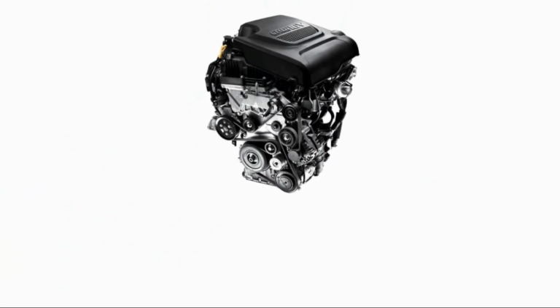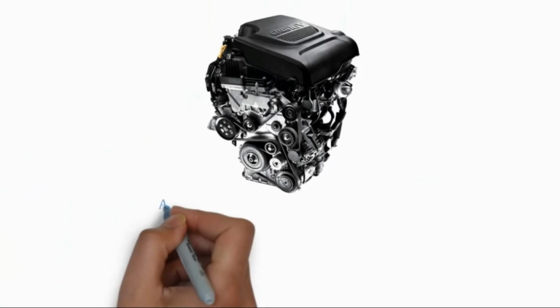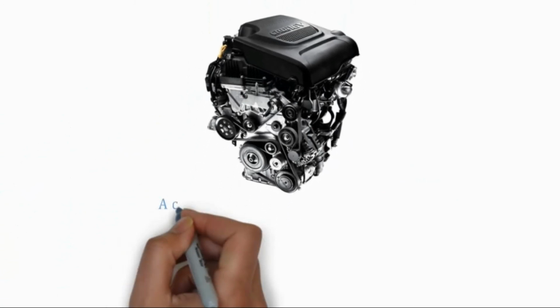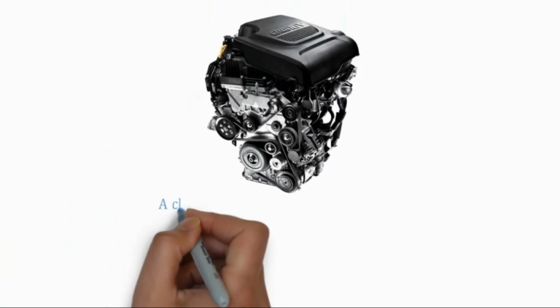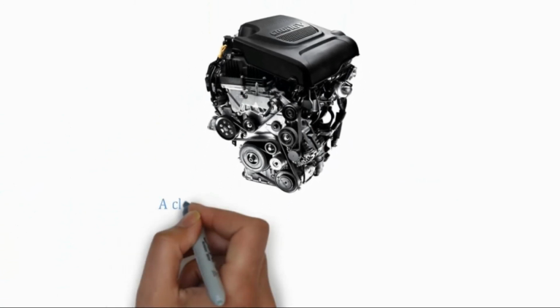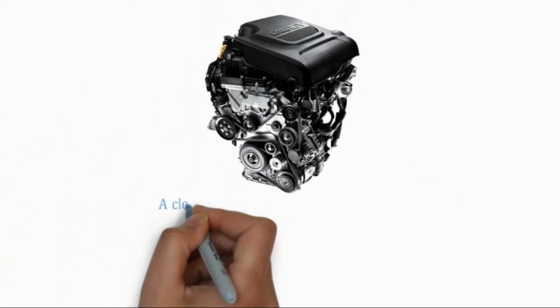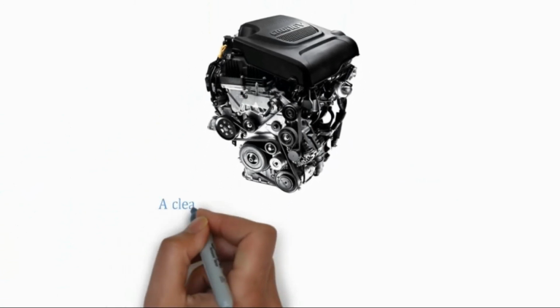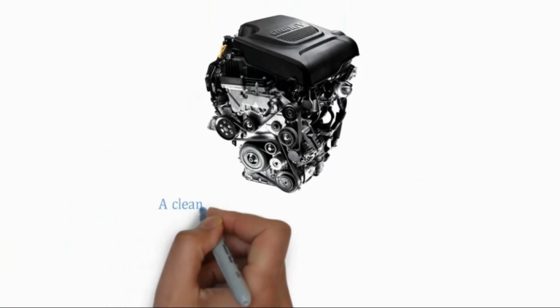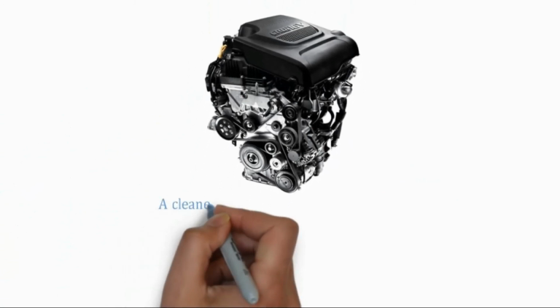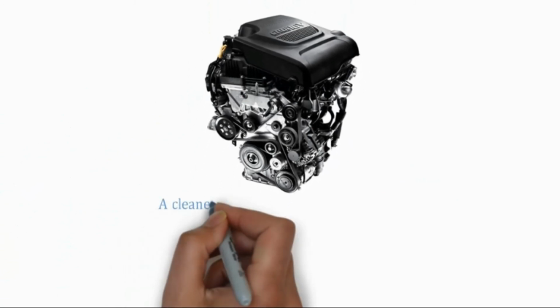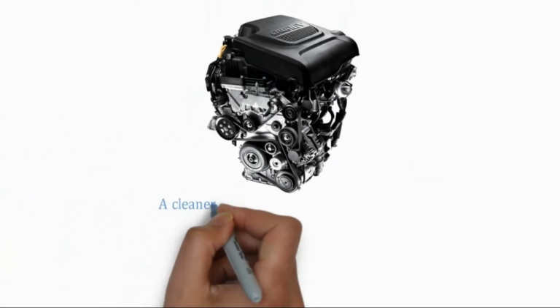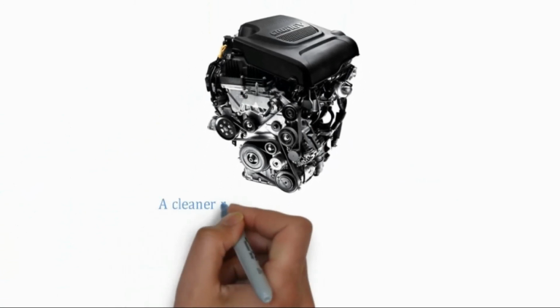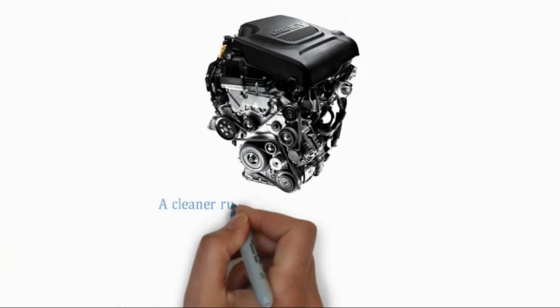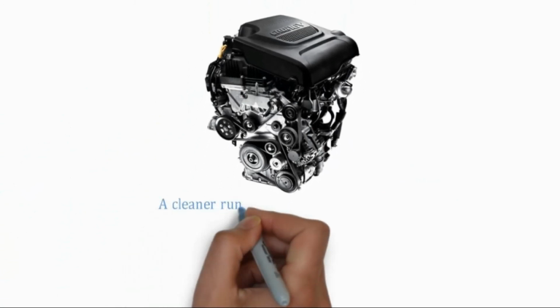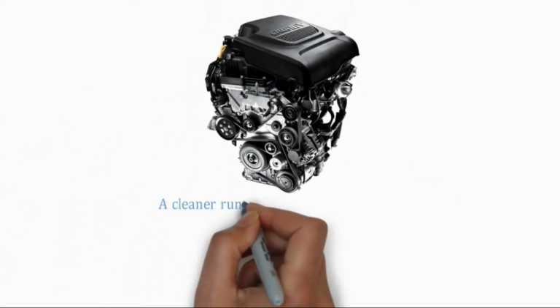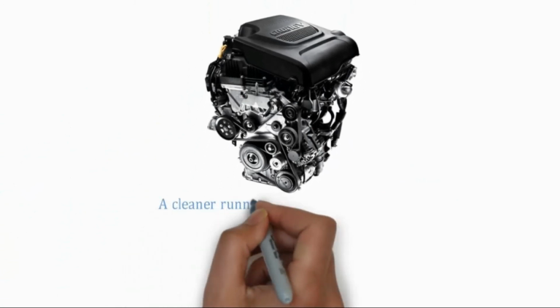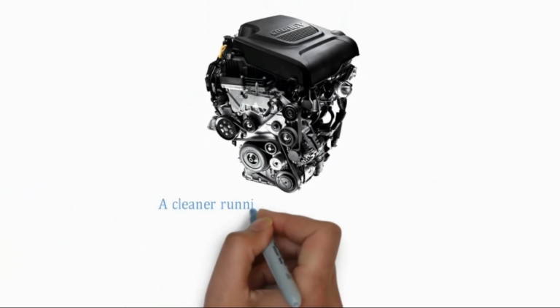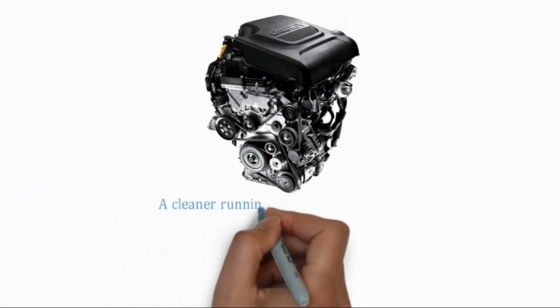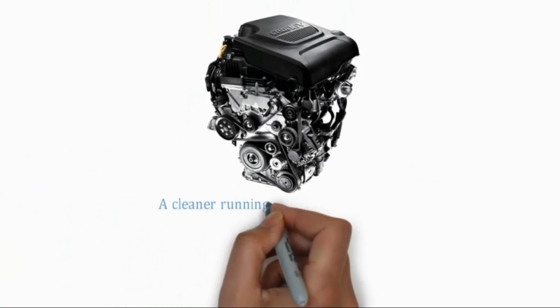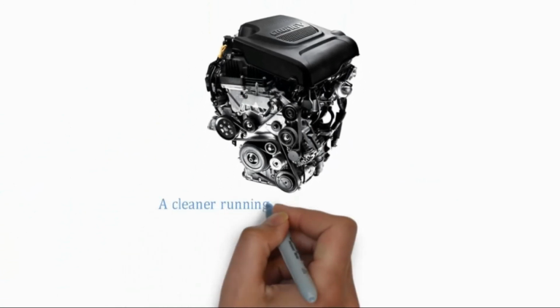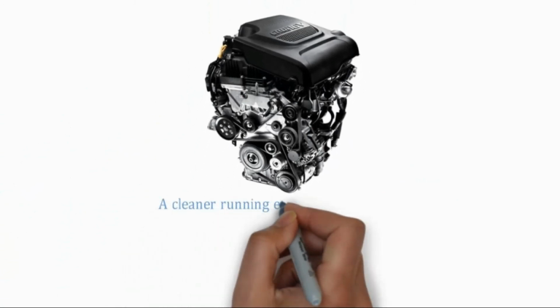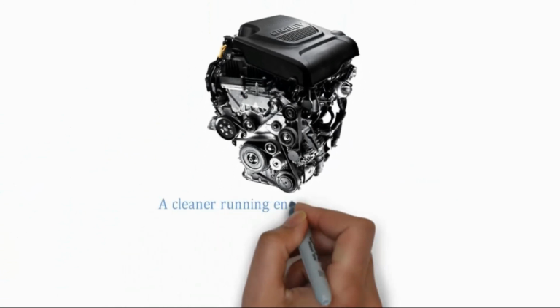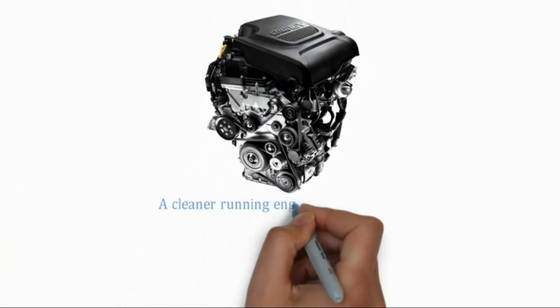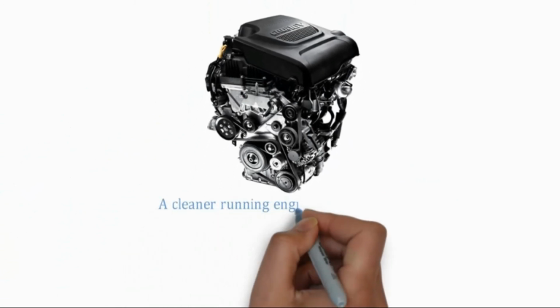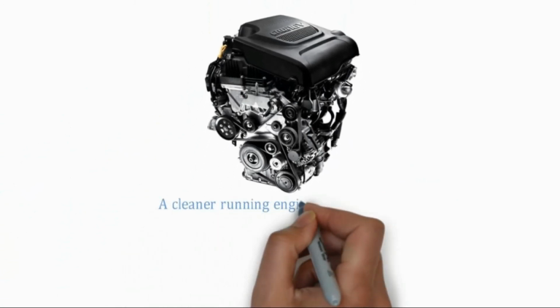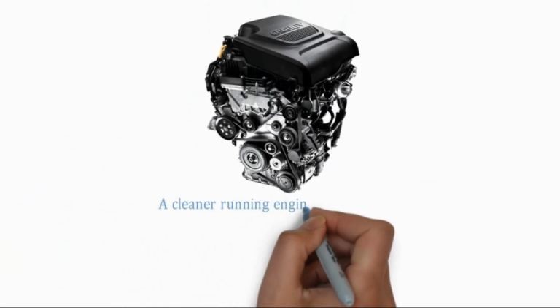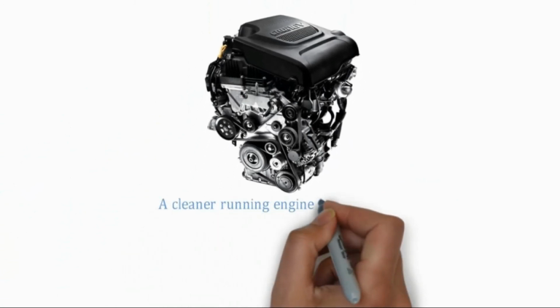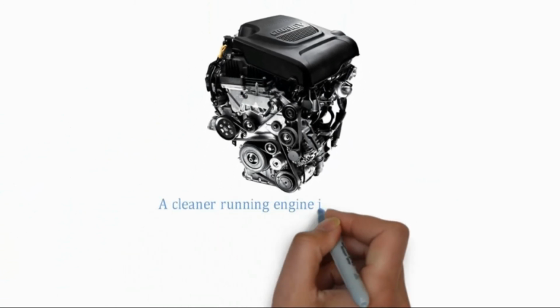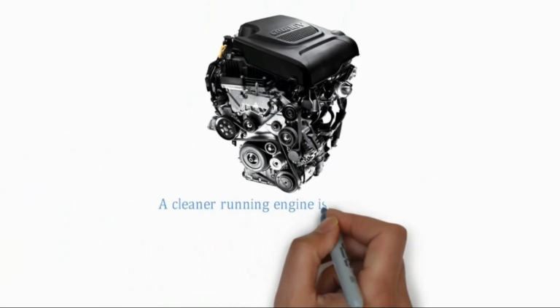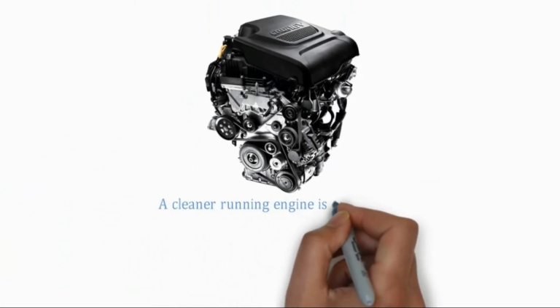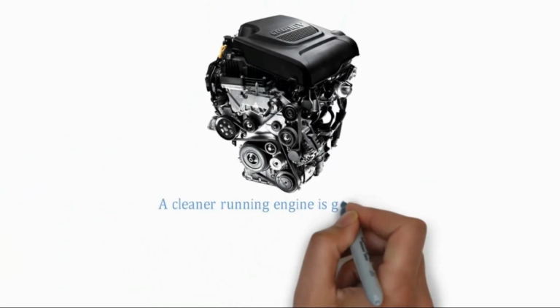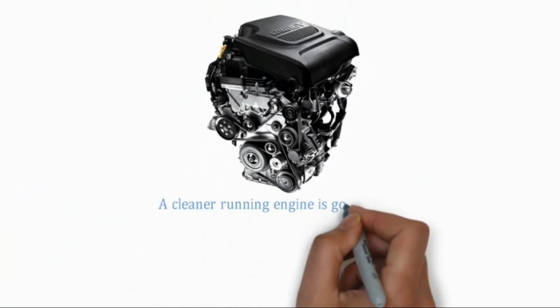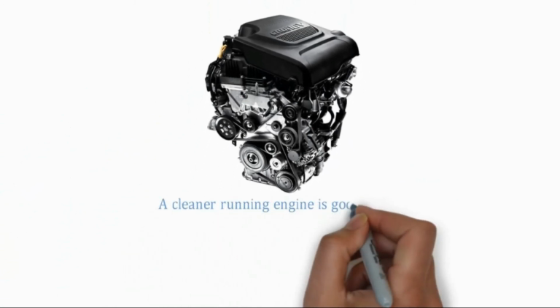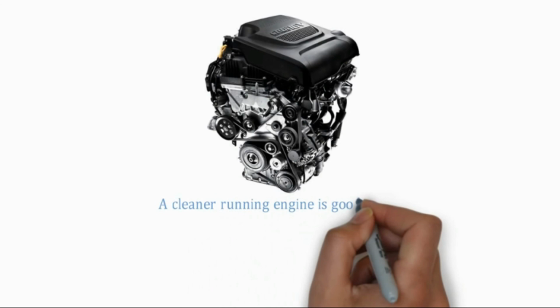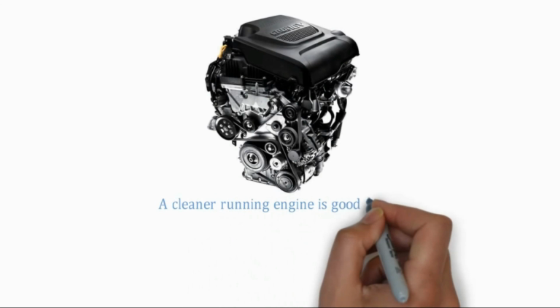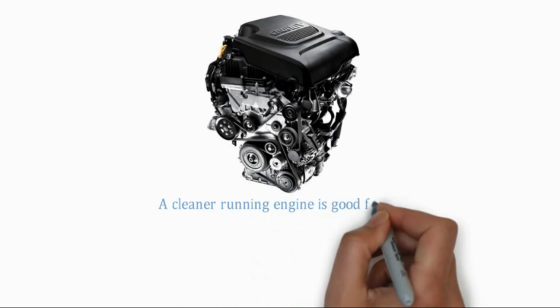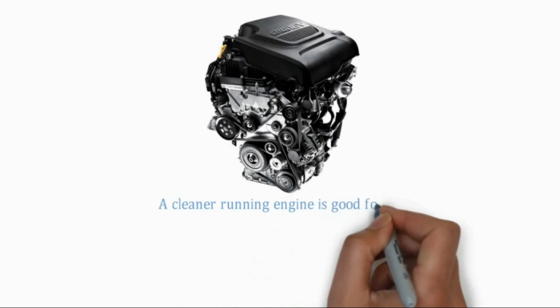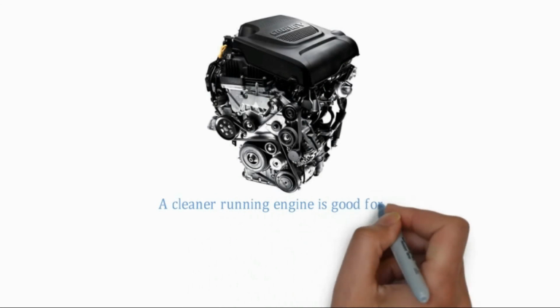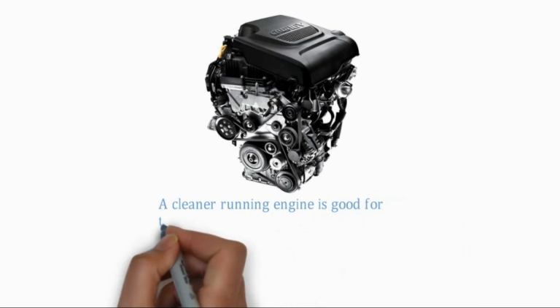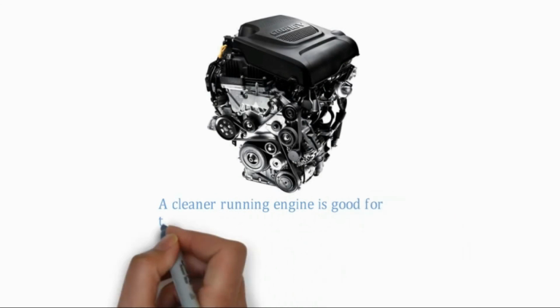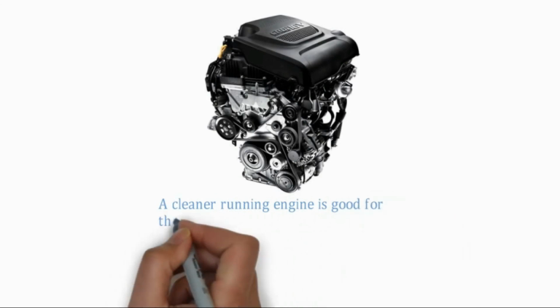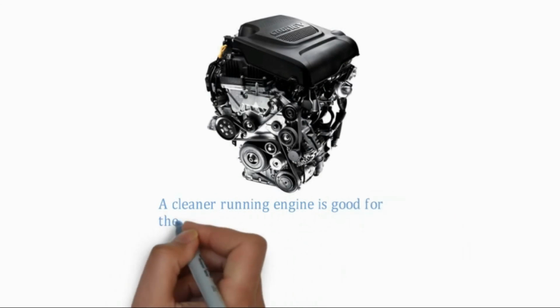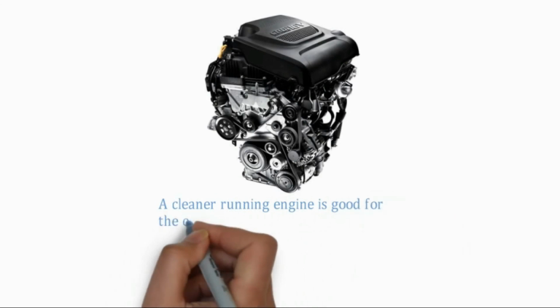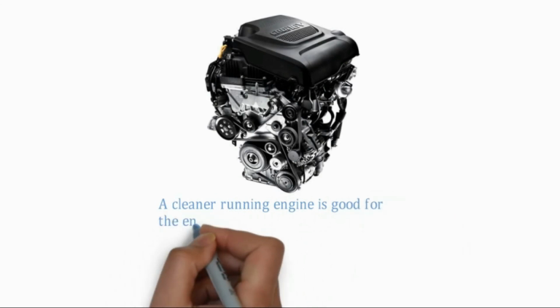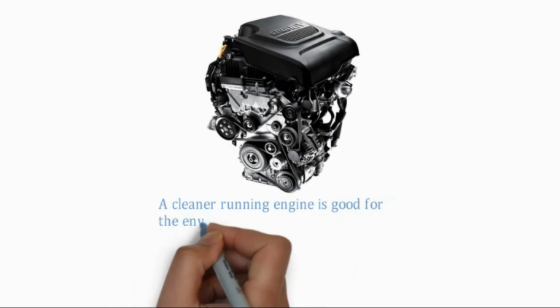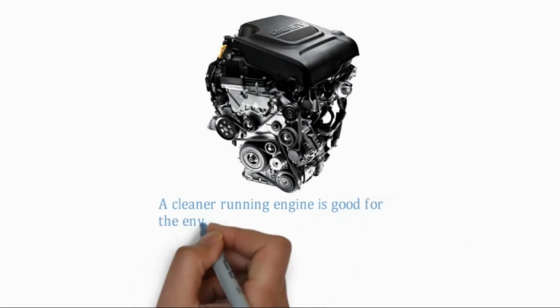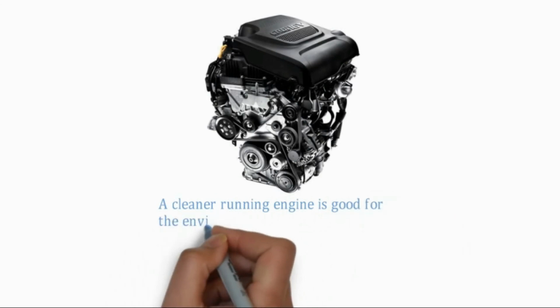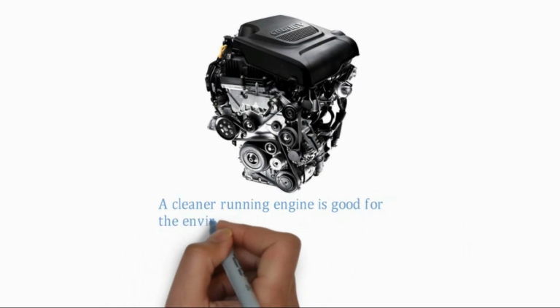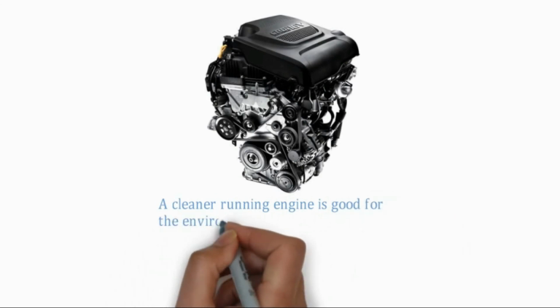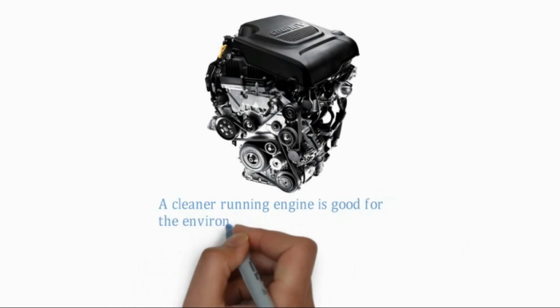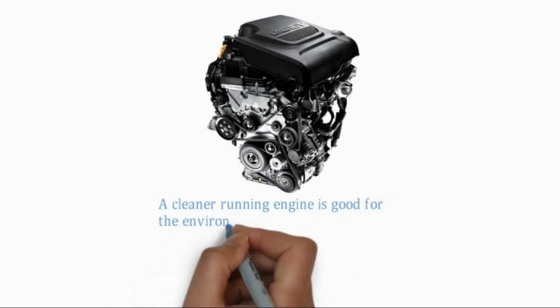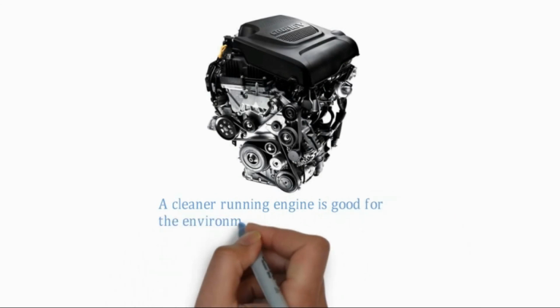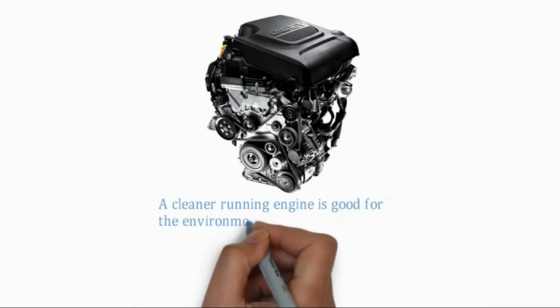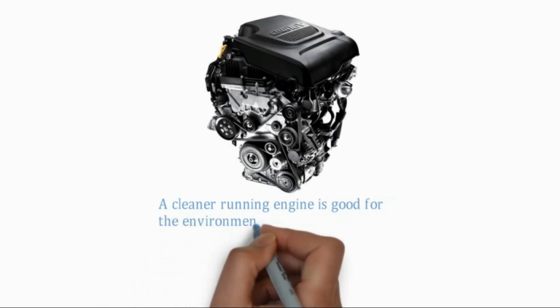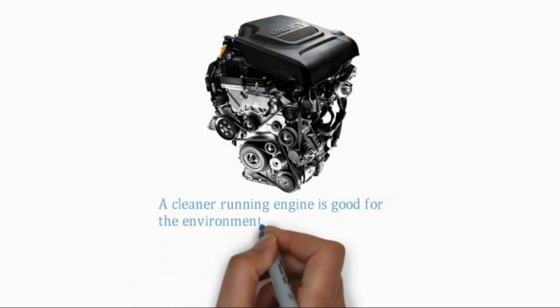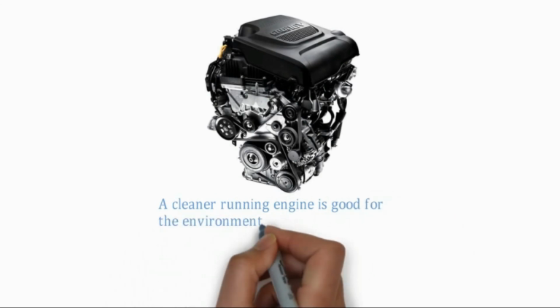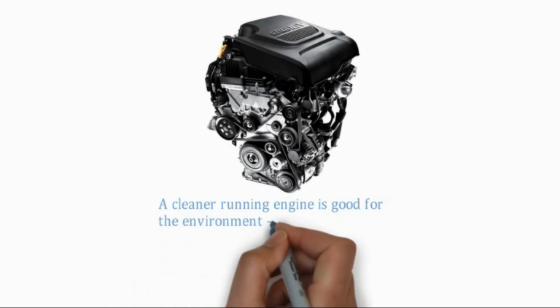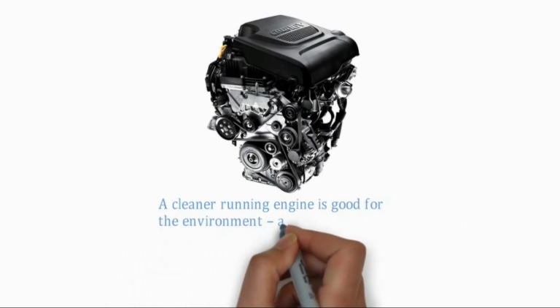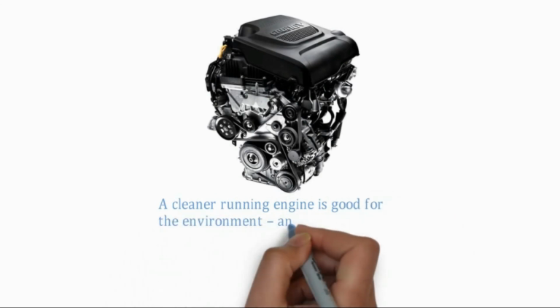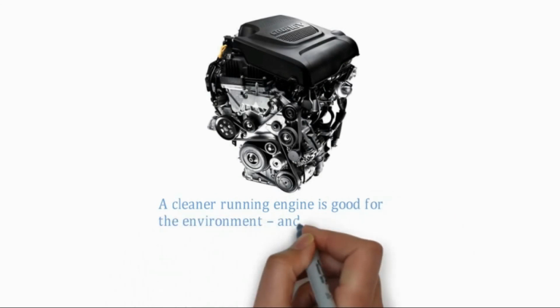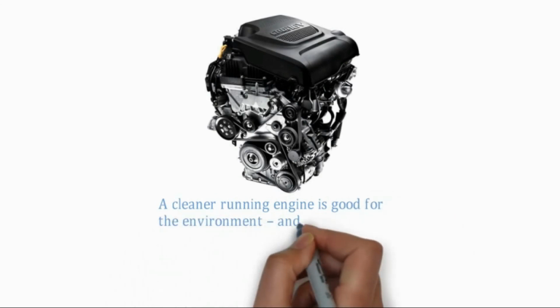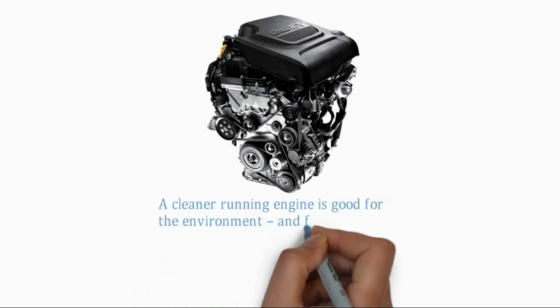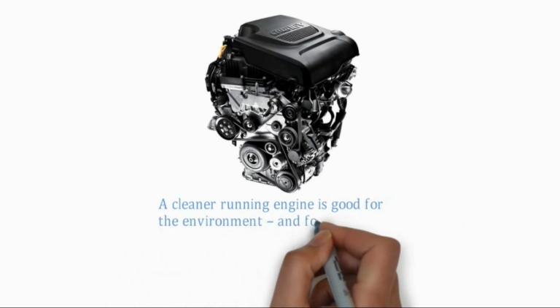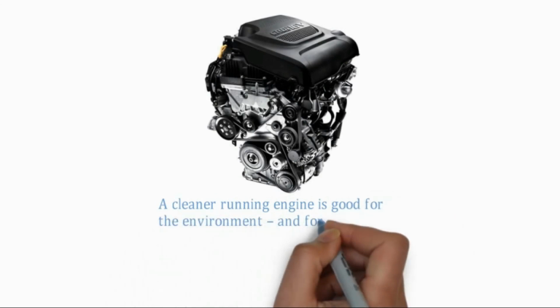A cleaner running engine is good for the environment and for the cost of ownership. Cleaner running improves the long-term durability and reliability of your engine.